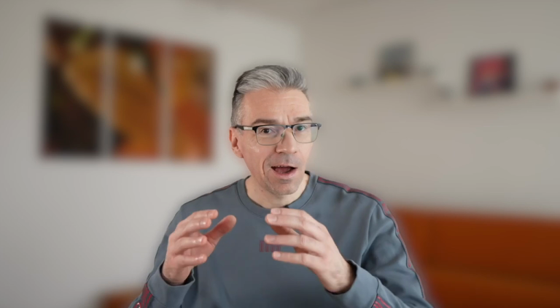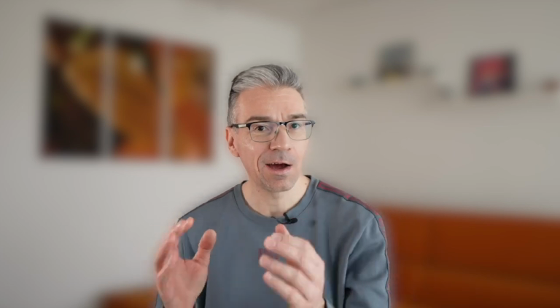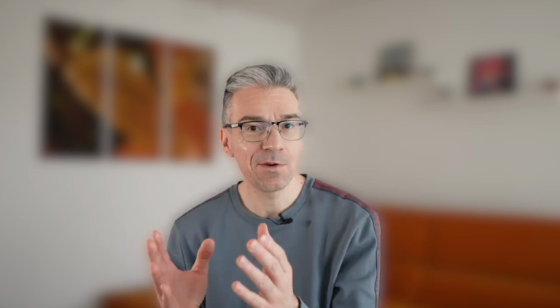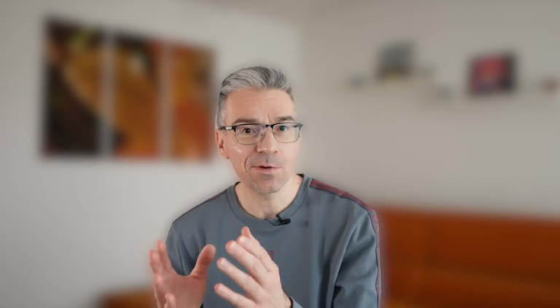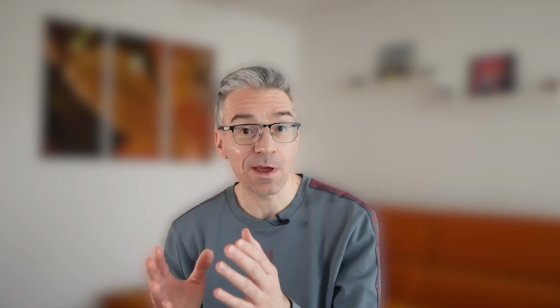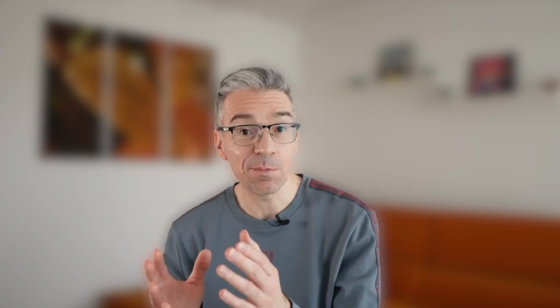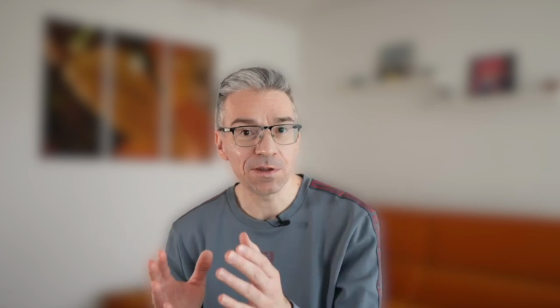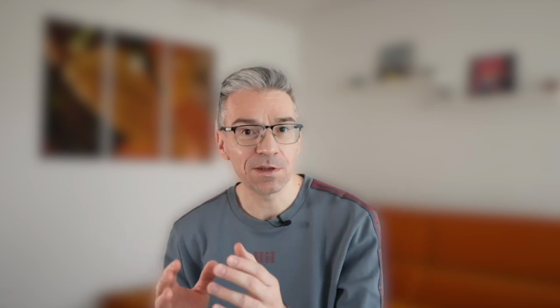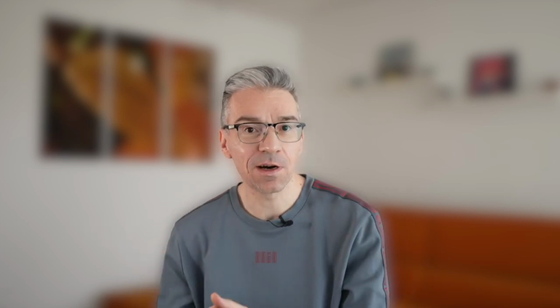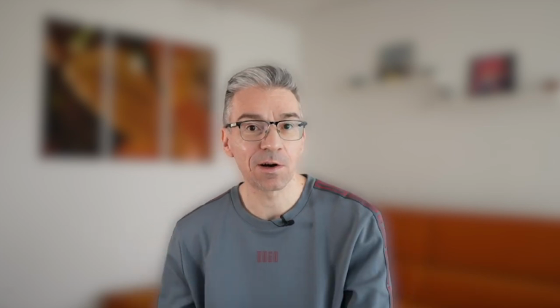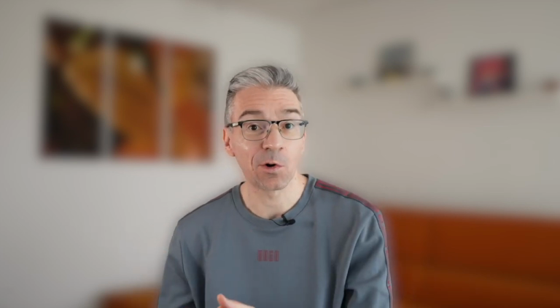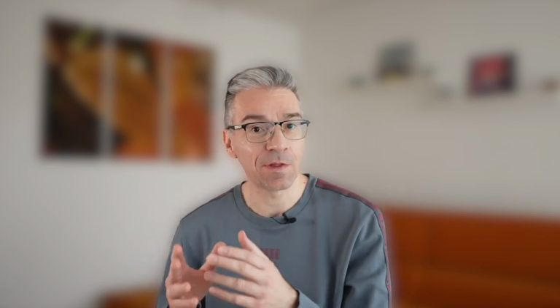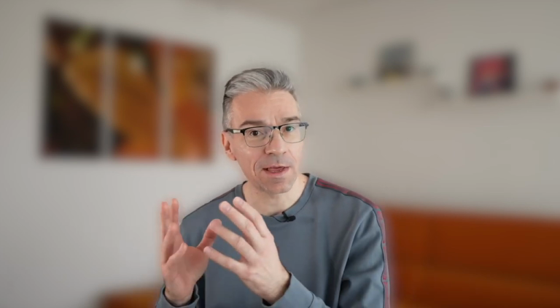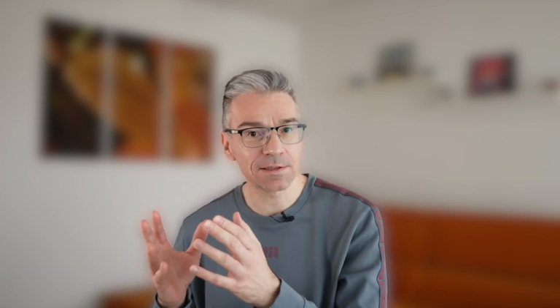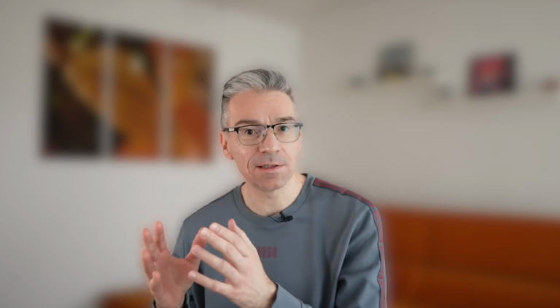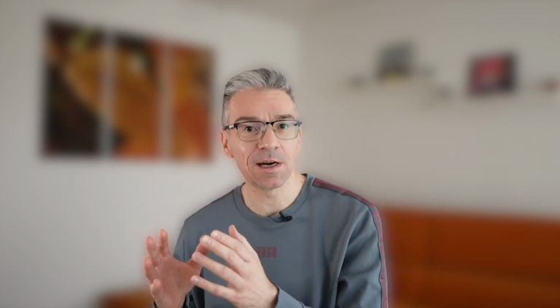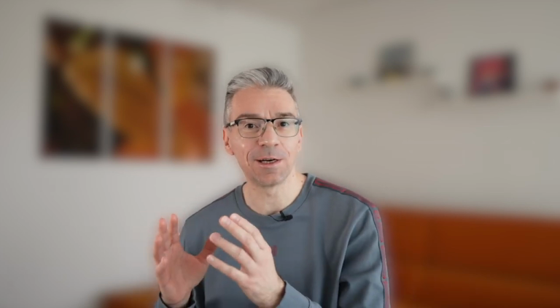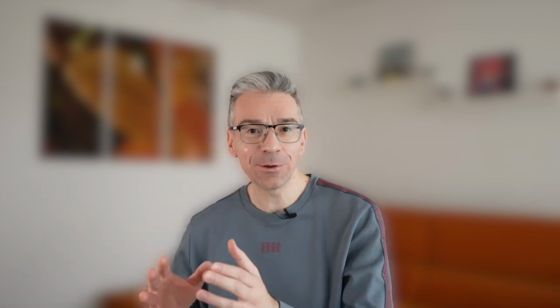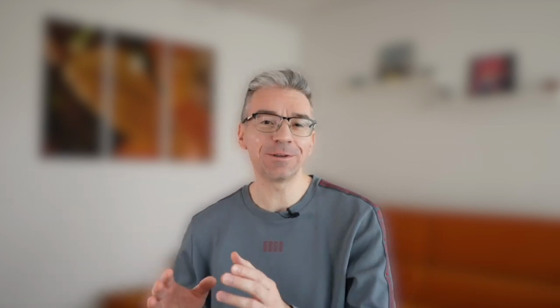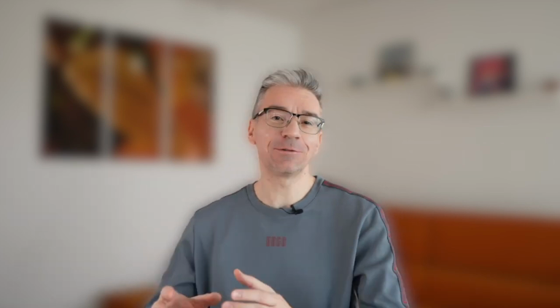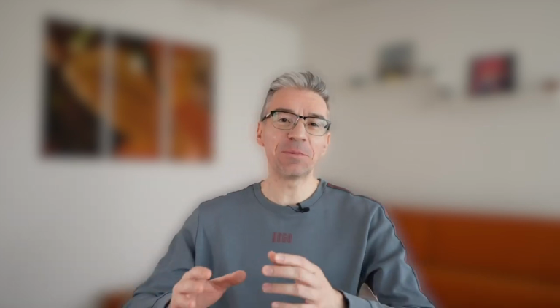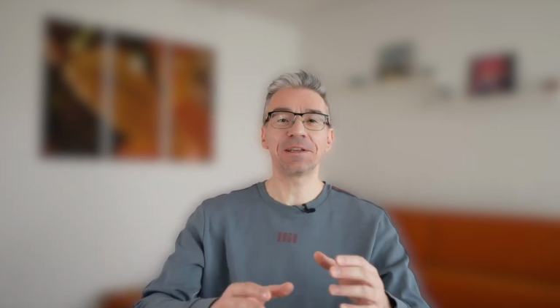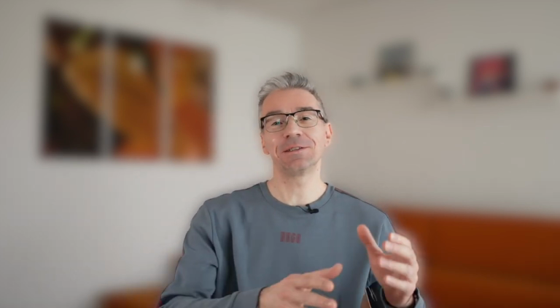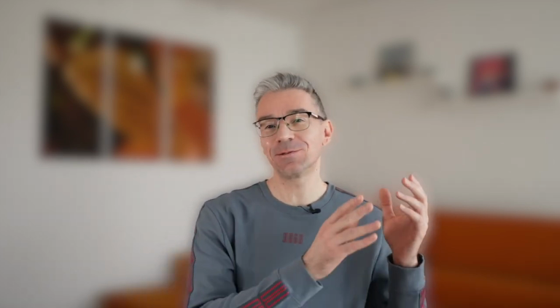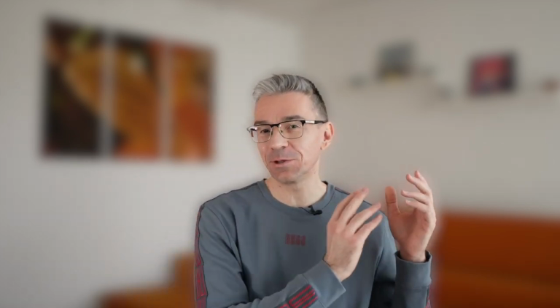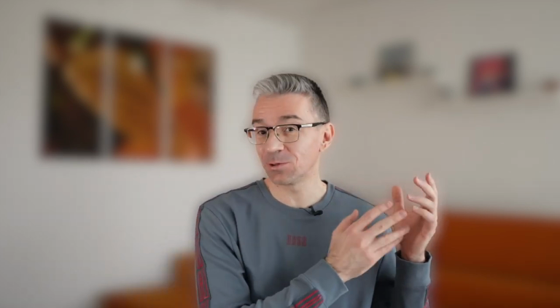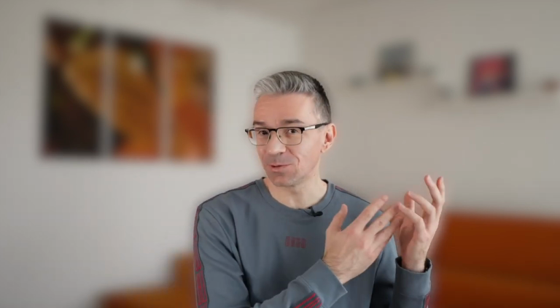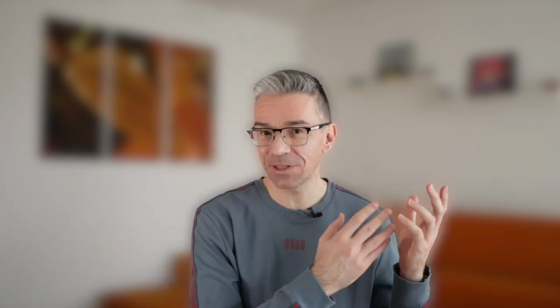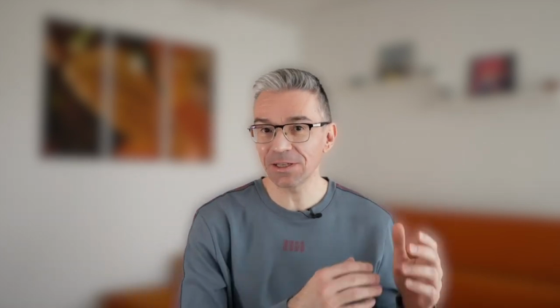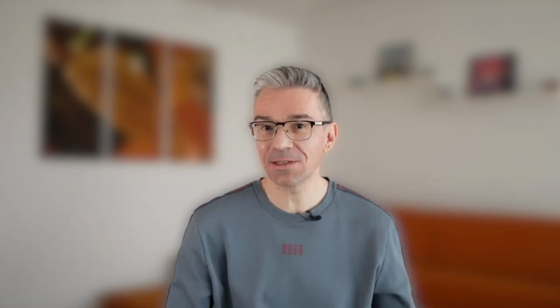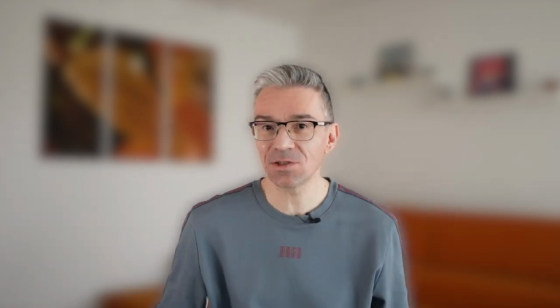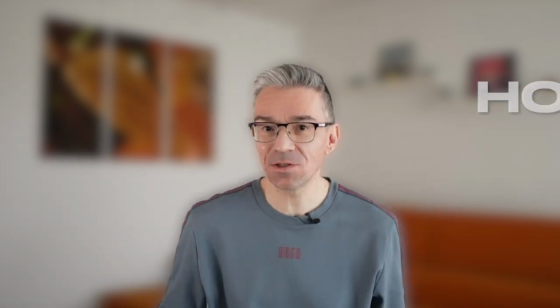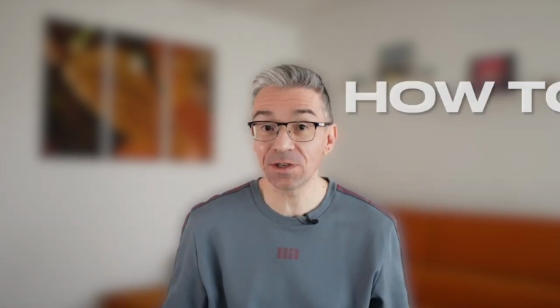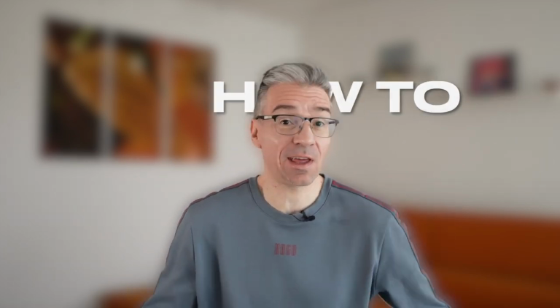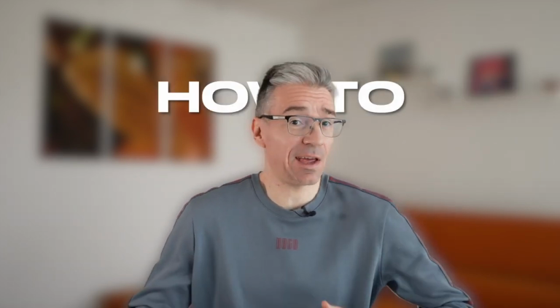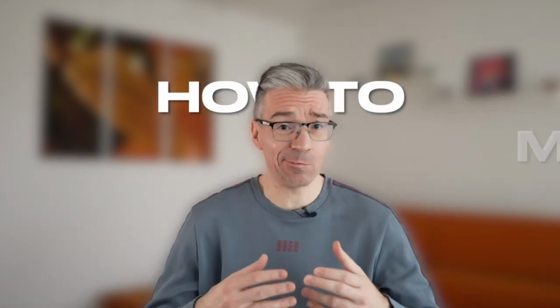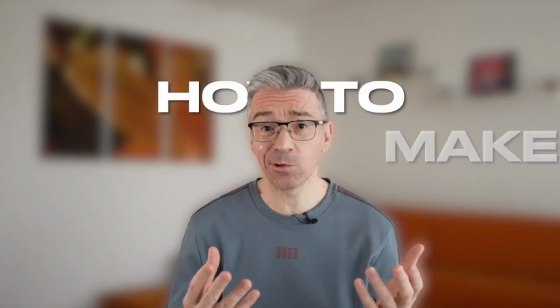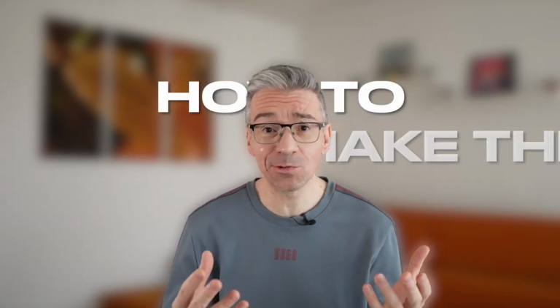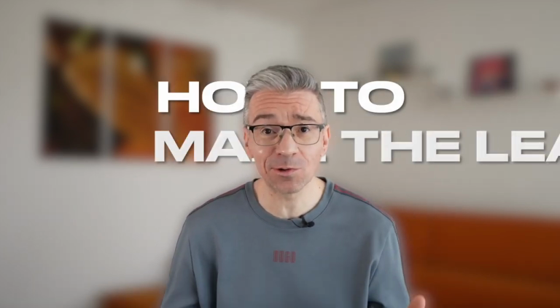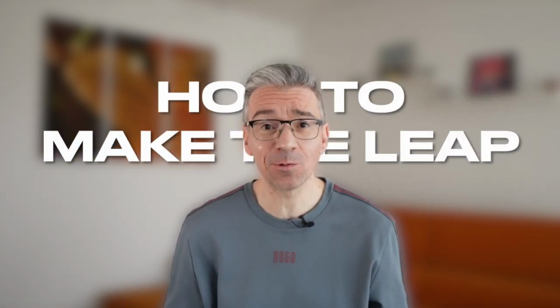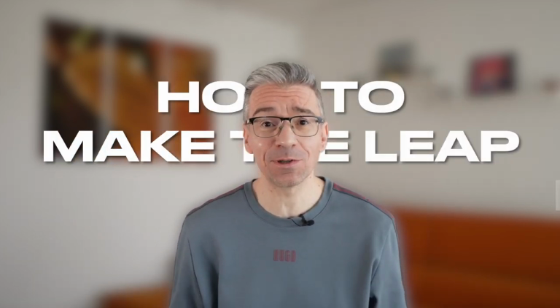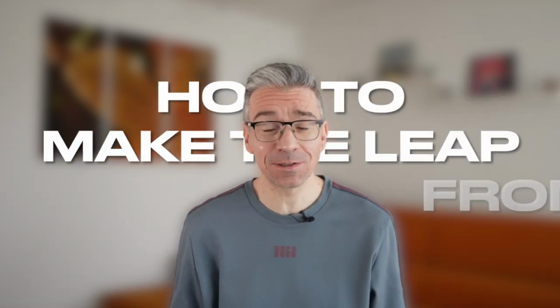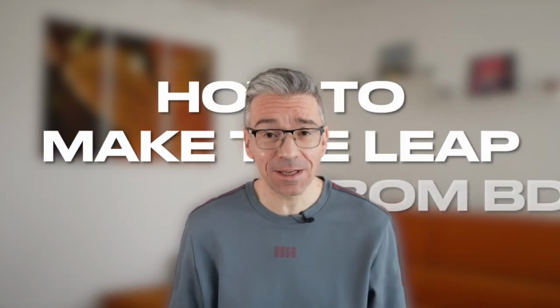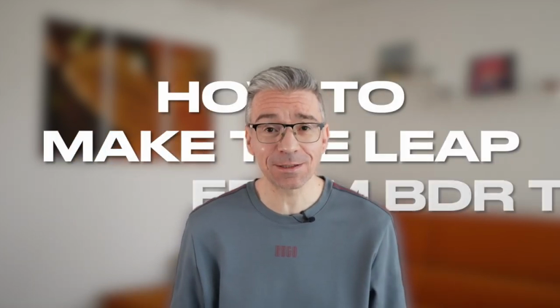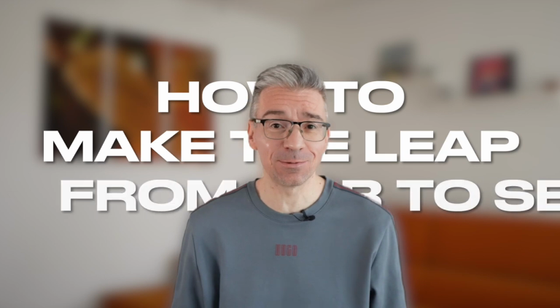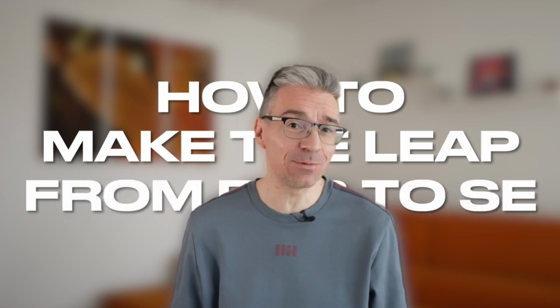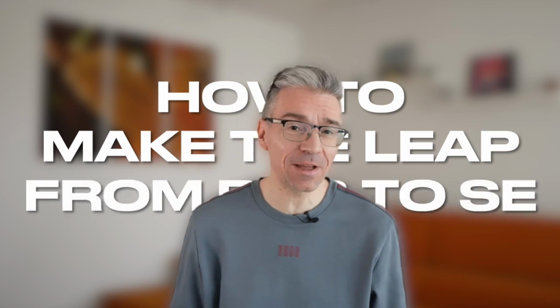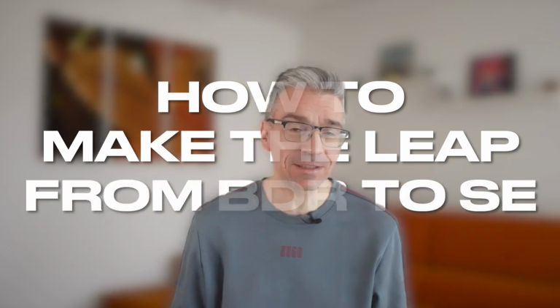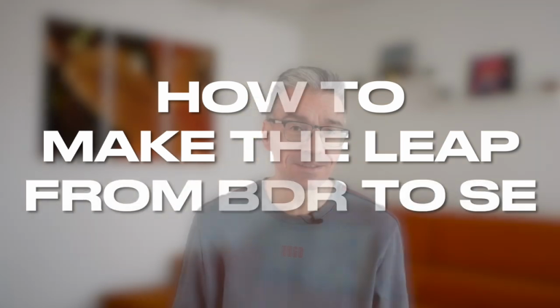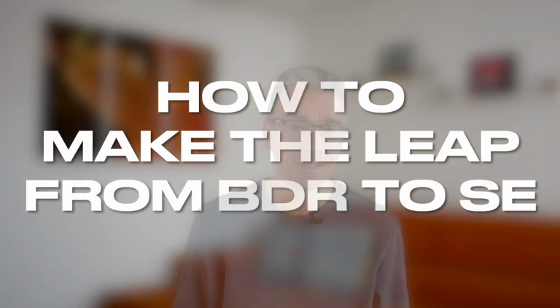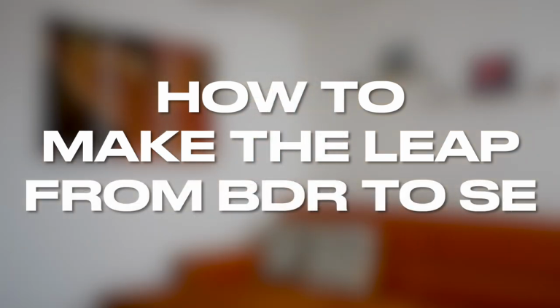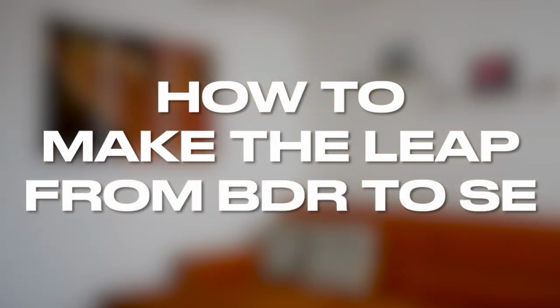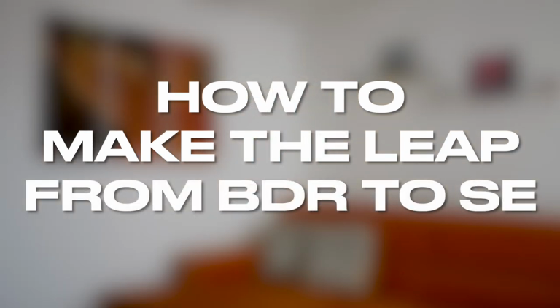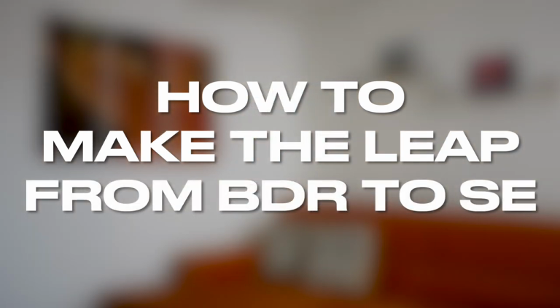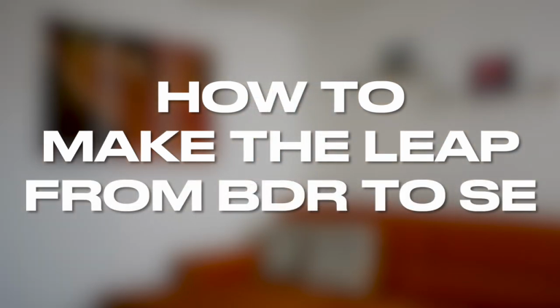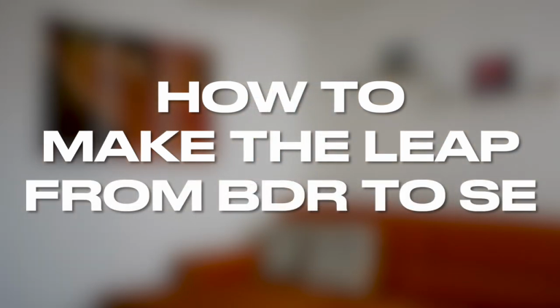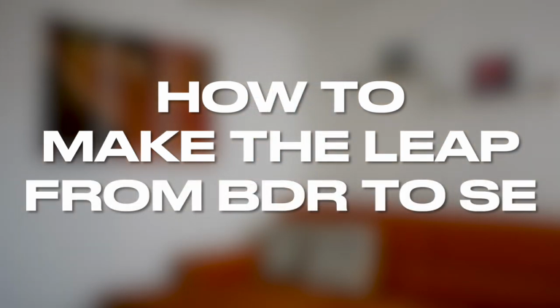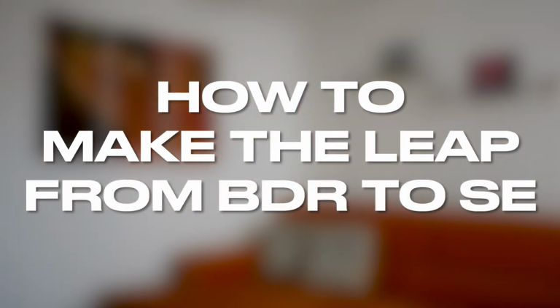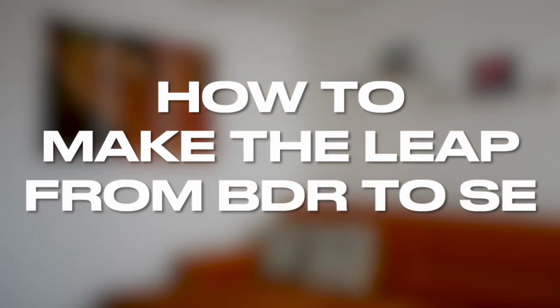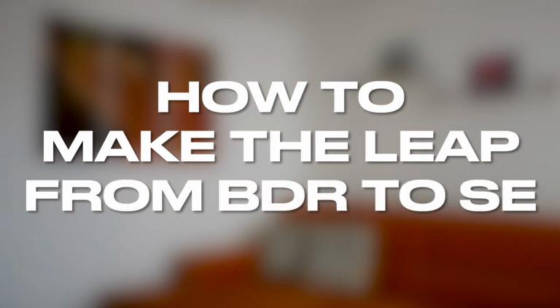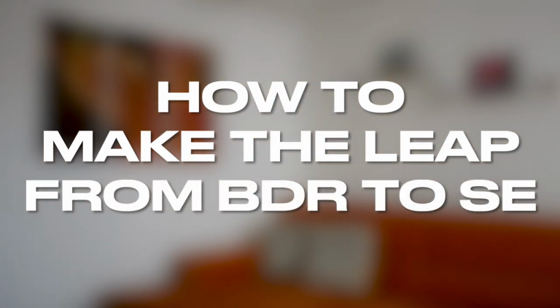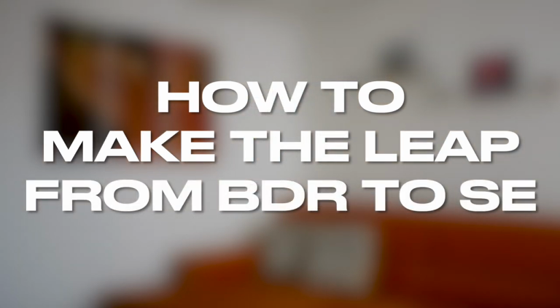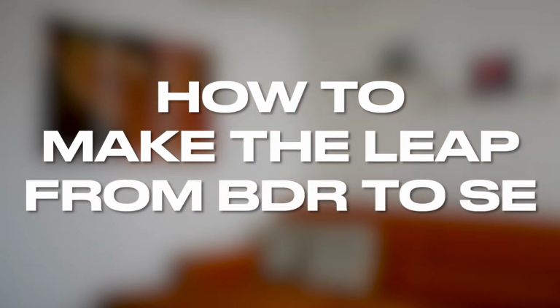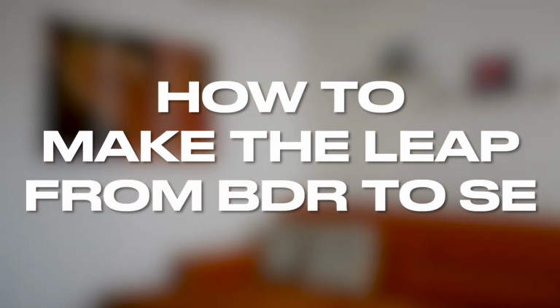Are you a BDR or an SDR looking to make the switch to sales engineering and want to know what it takes to do that? Then this video is just for you.